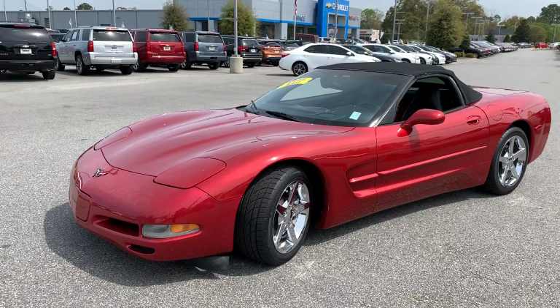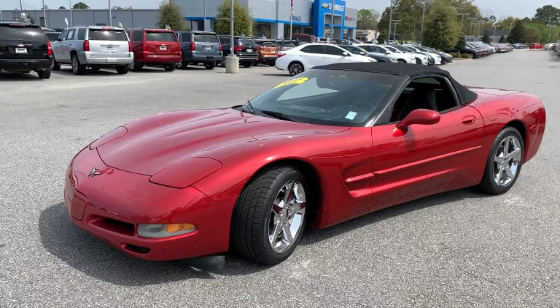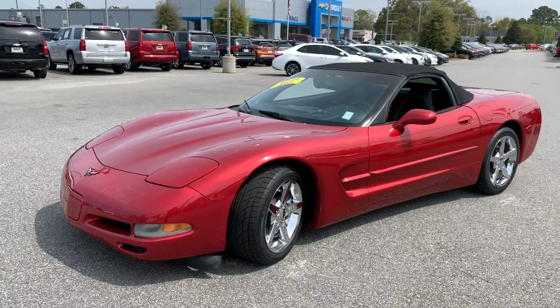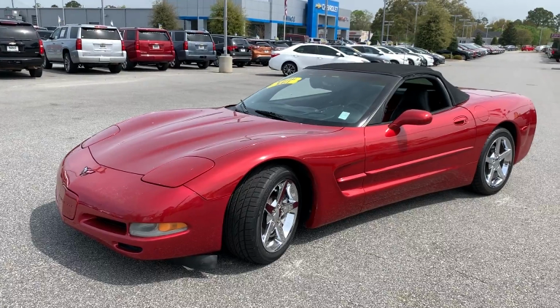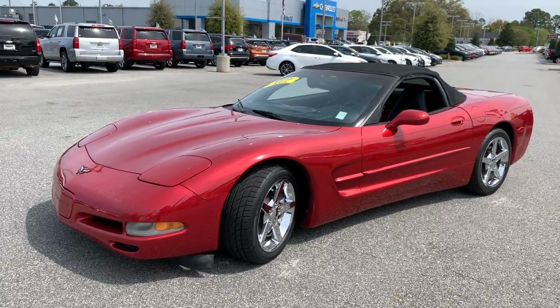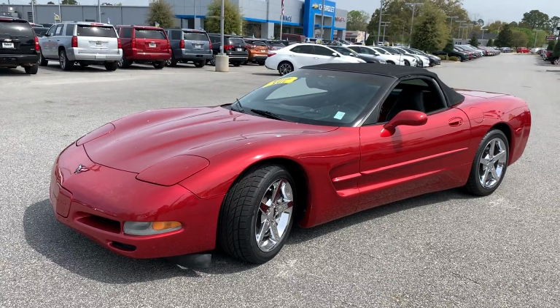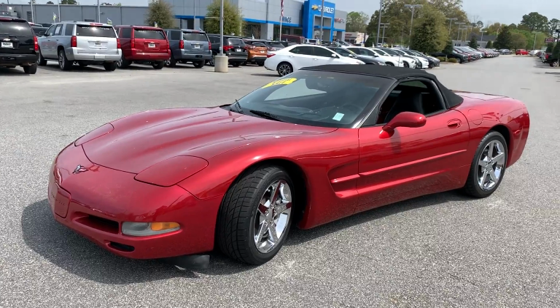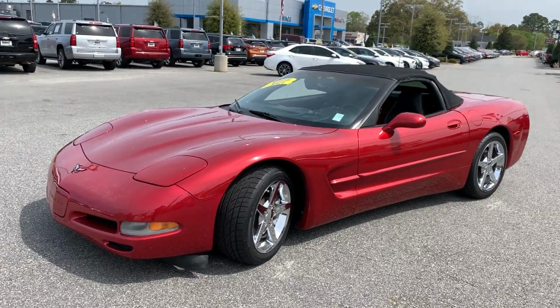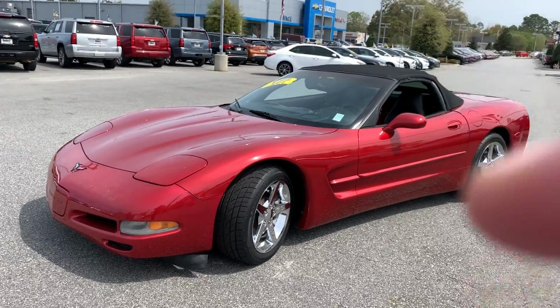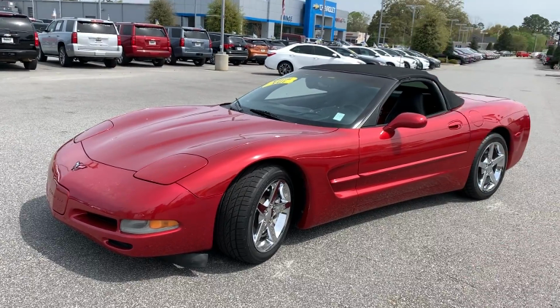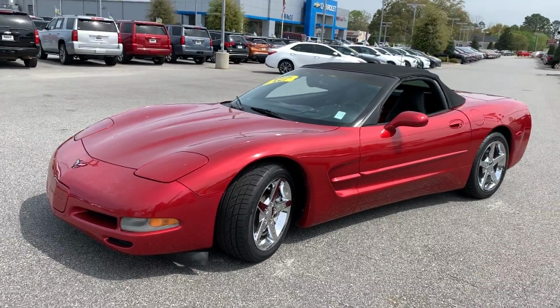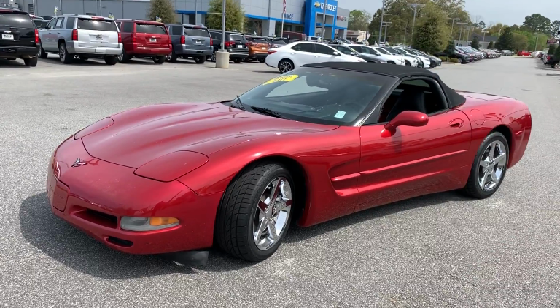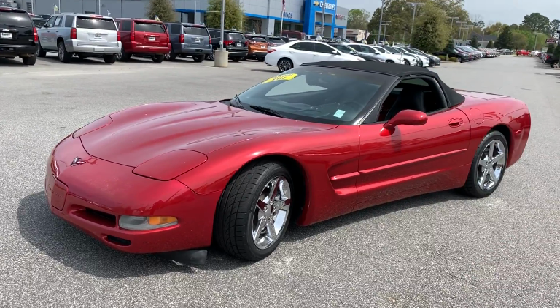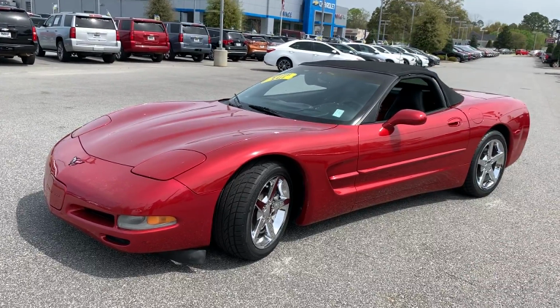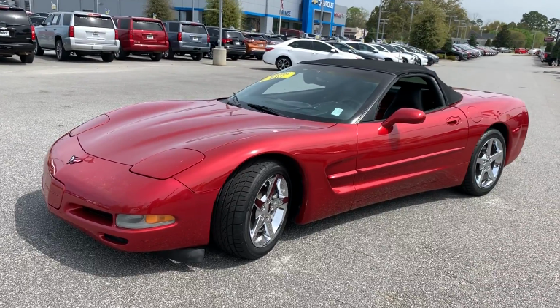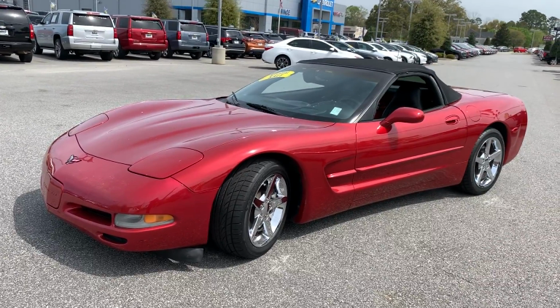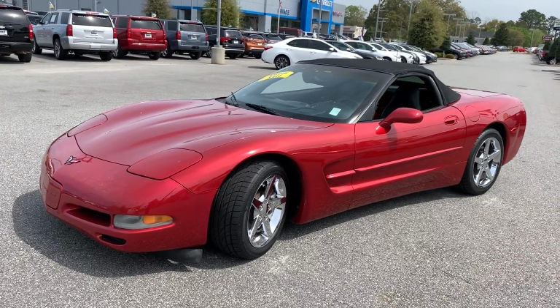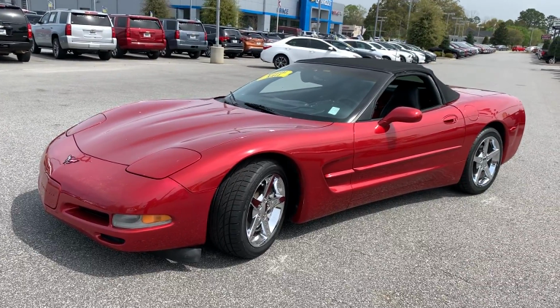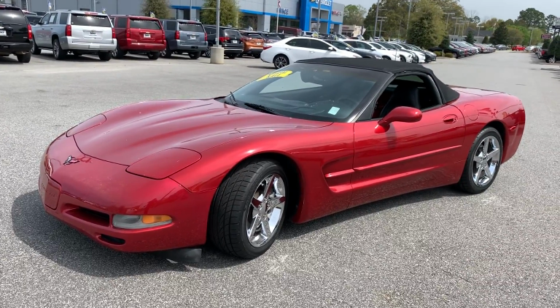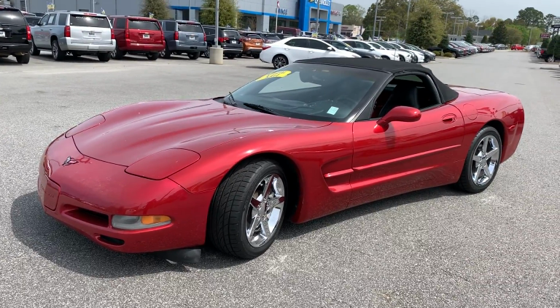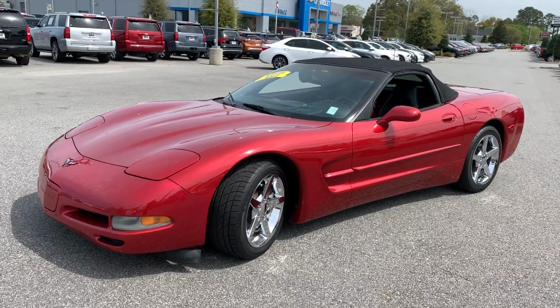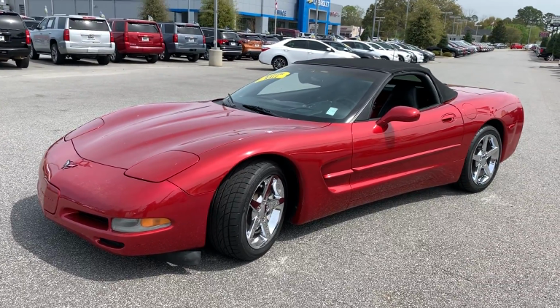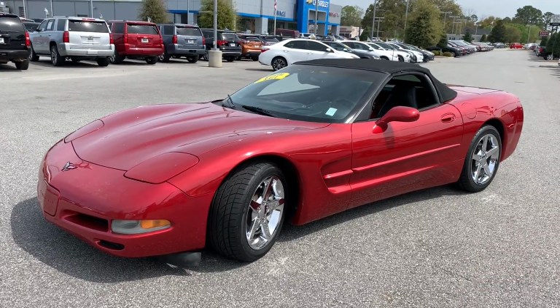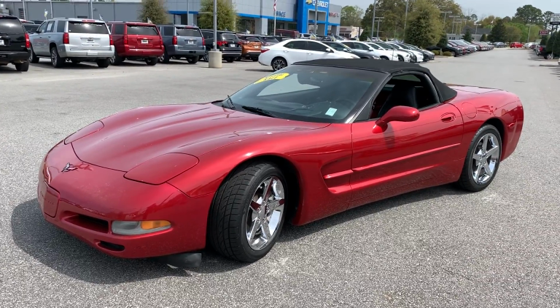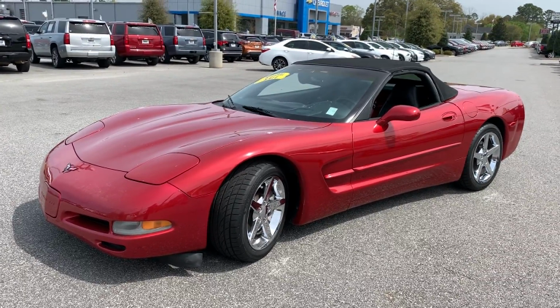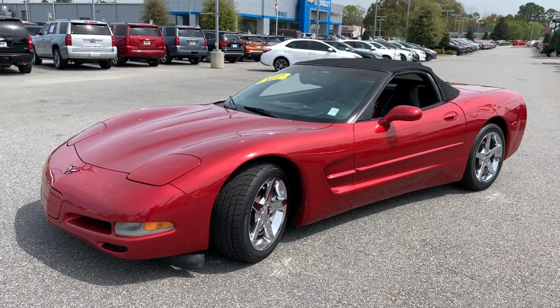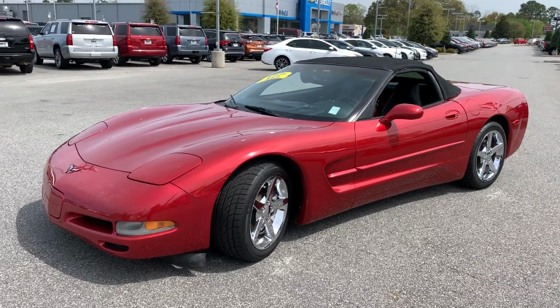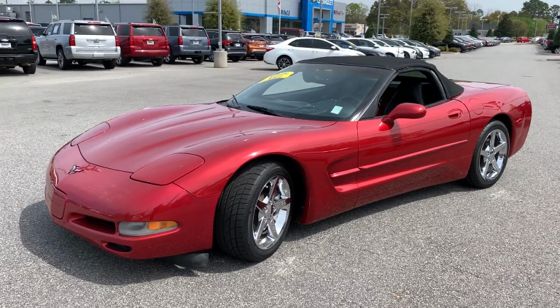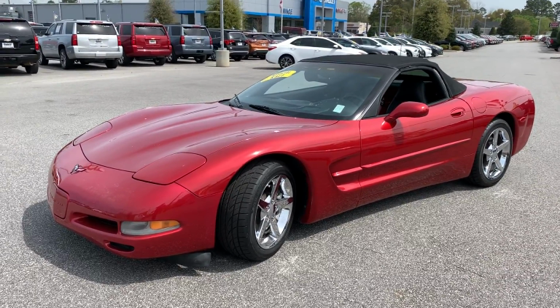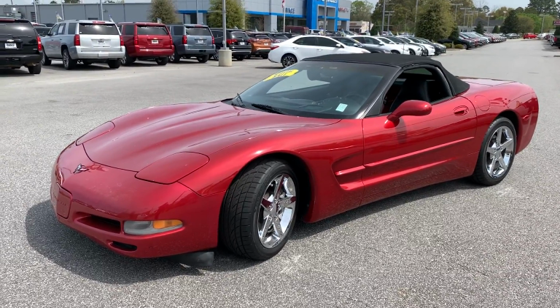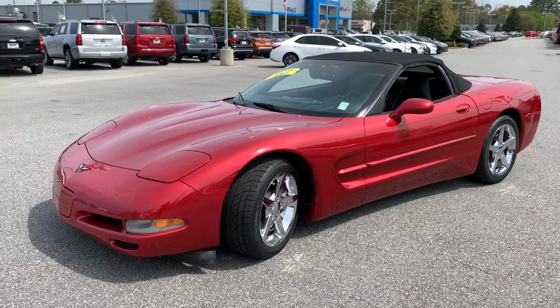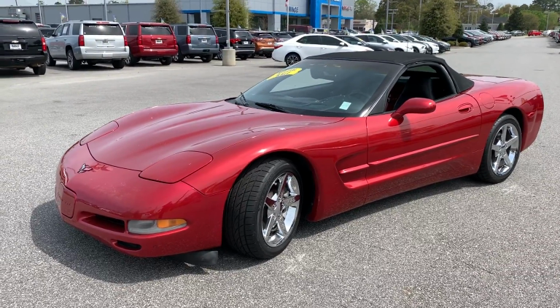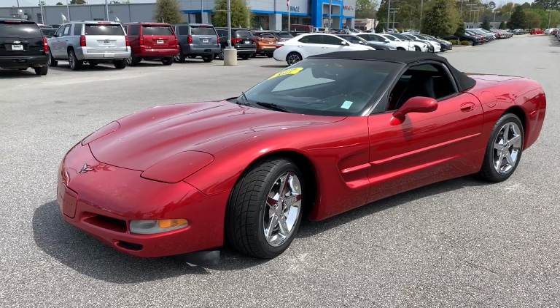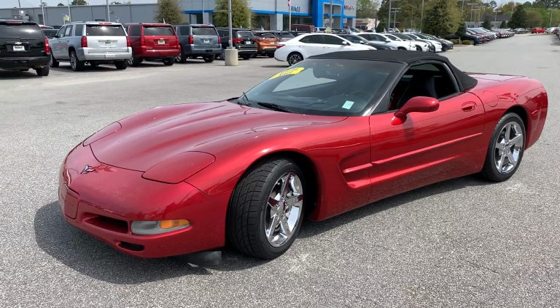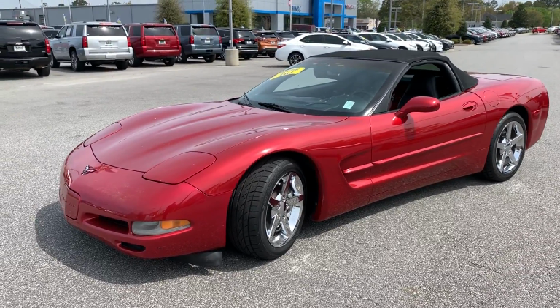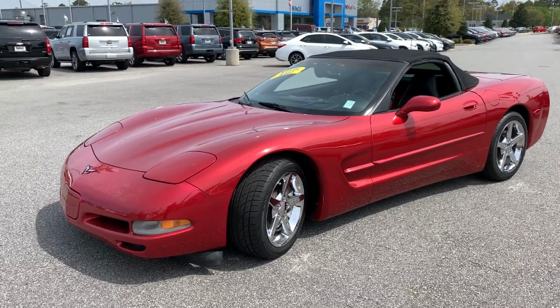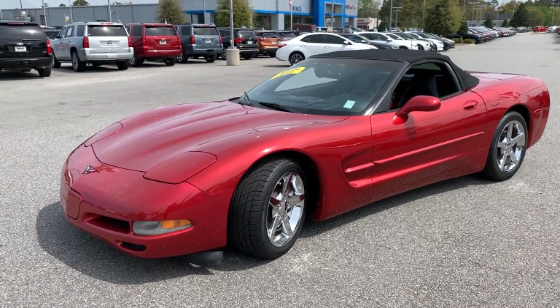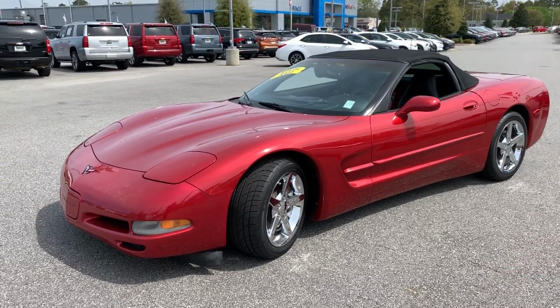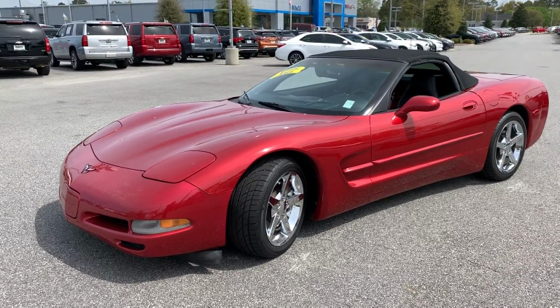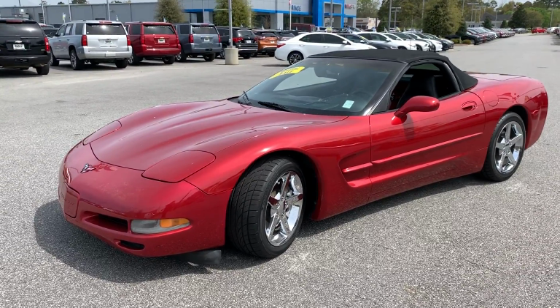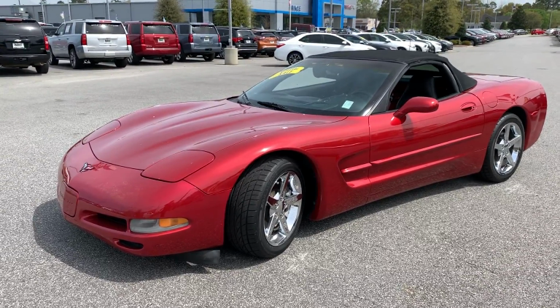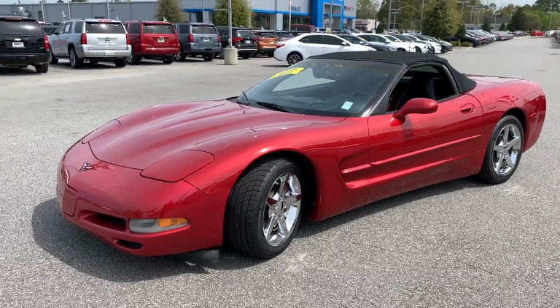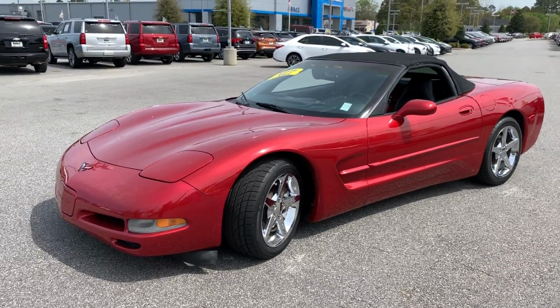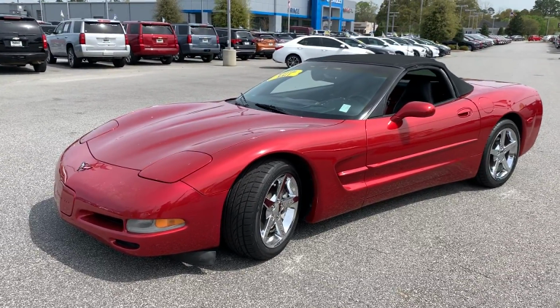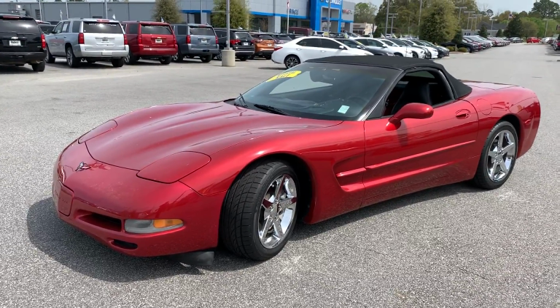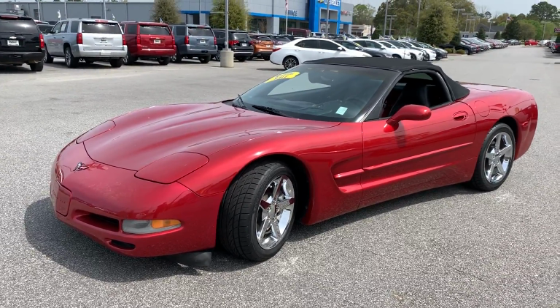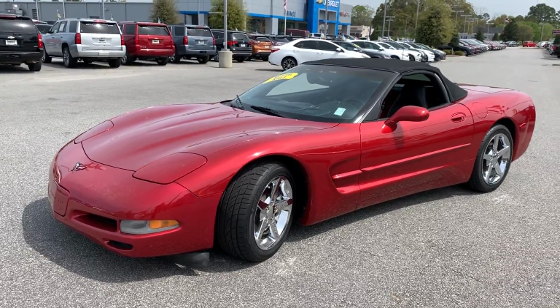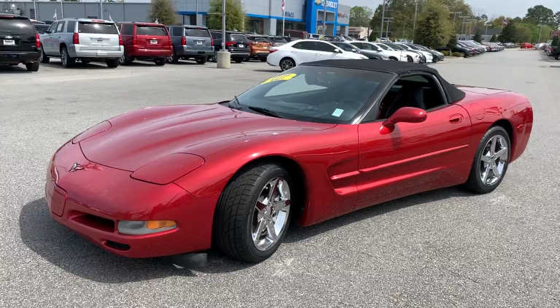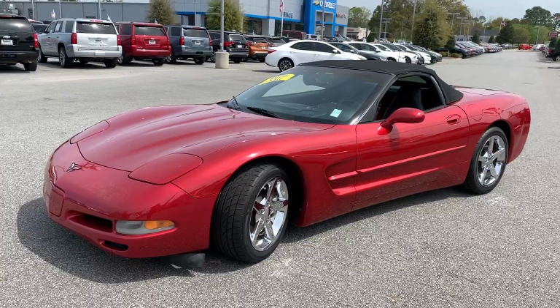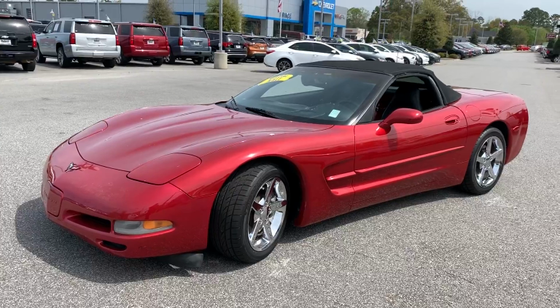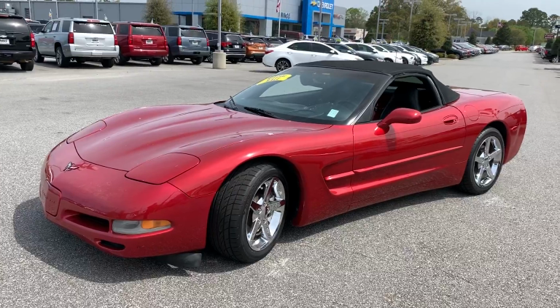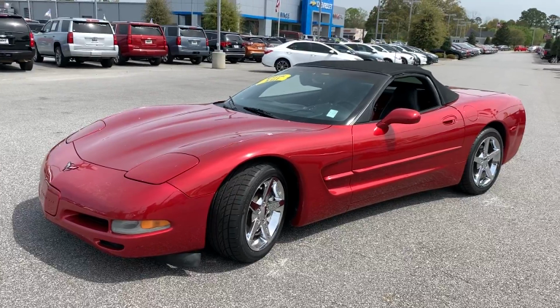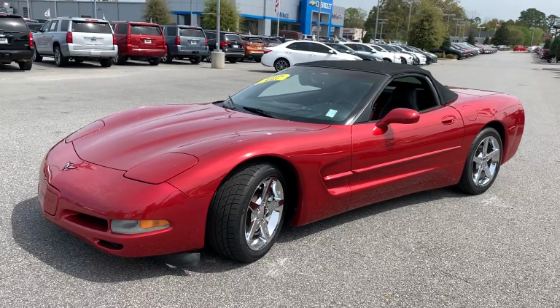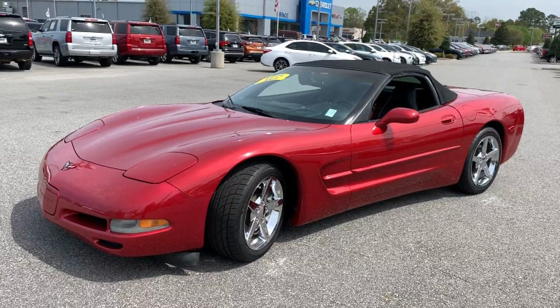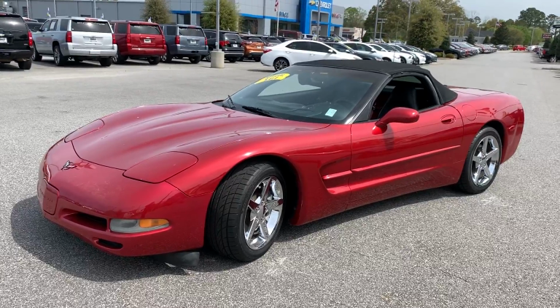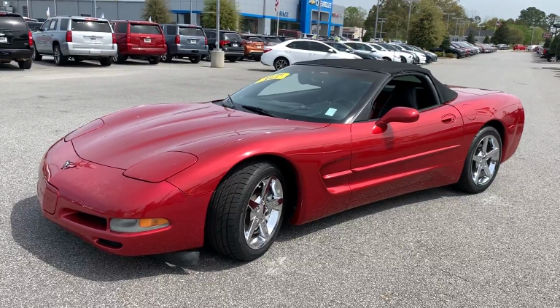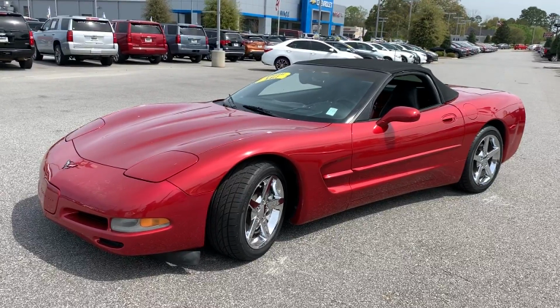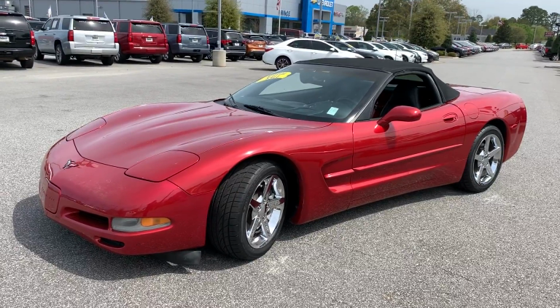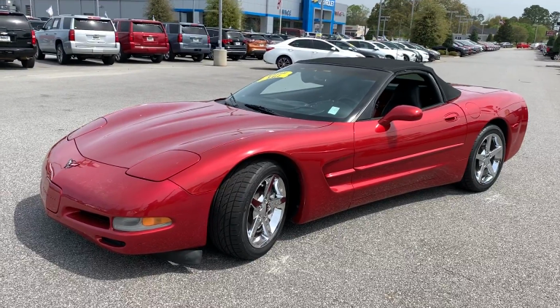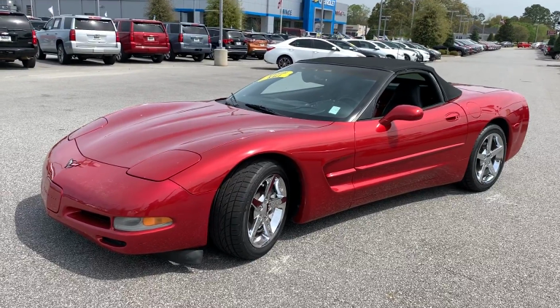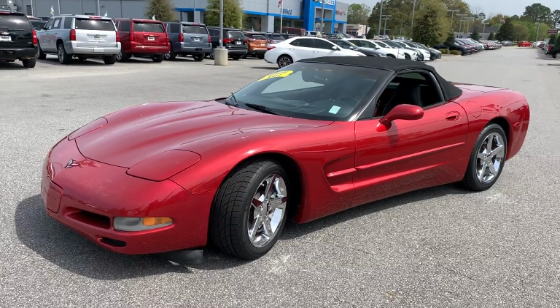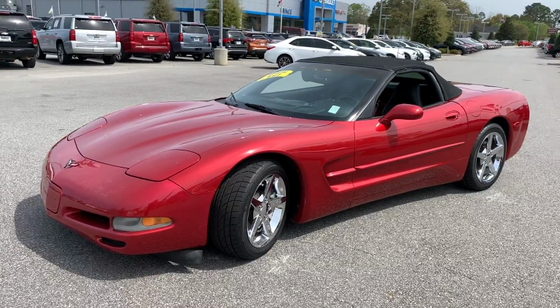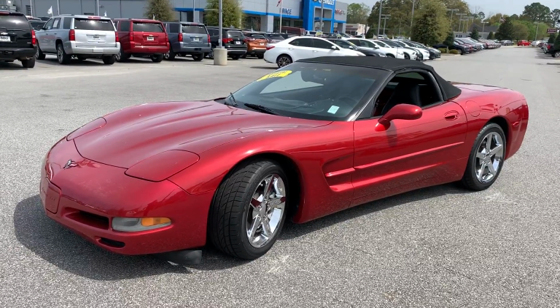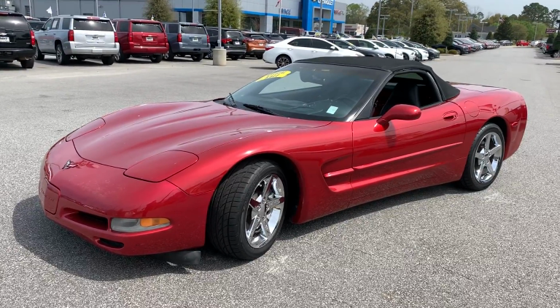Good afternoon Albany, this is Jonathan of Prince Chevrolet. Just wanted to introduce you to another car that came in while I was gone over the last couple of weeks.